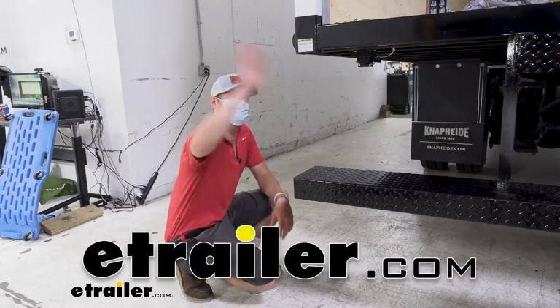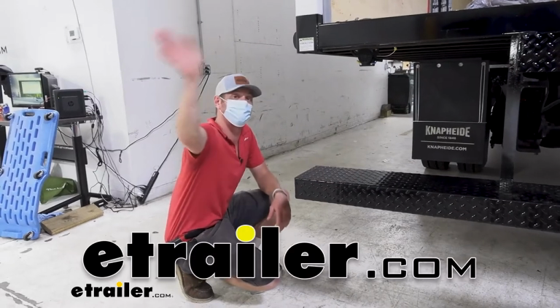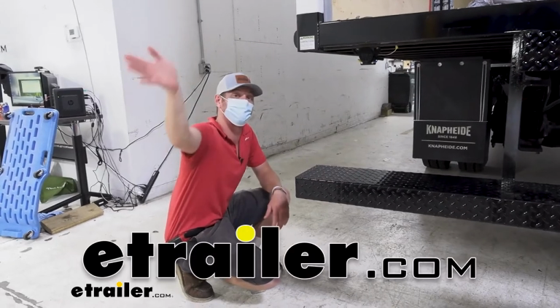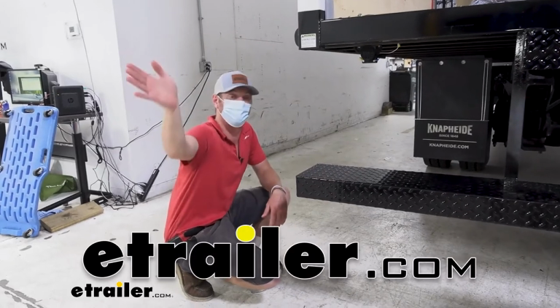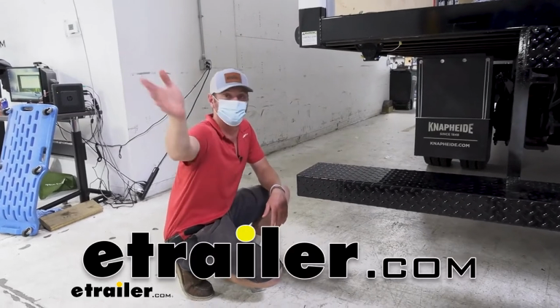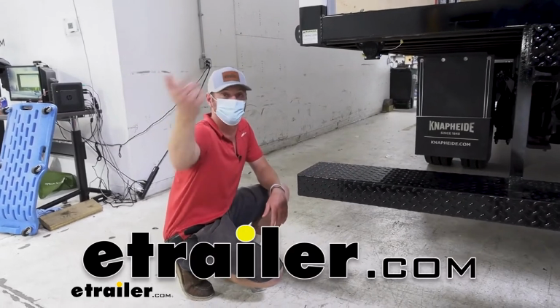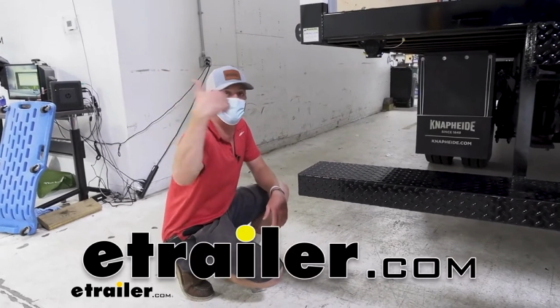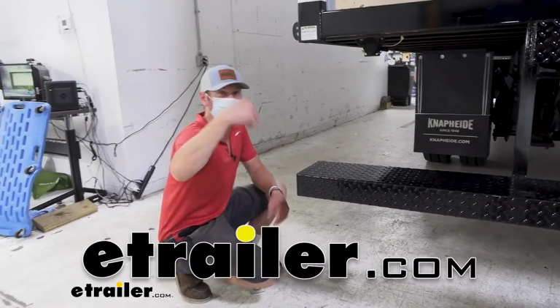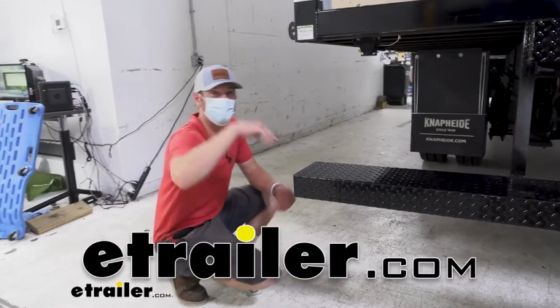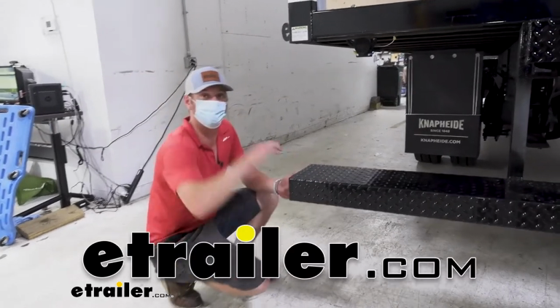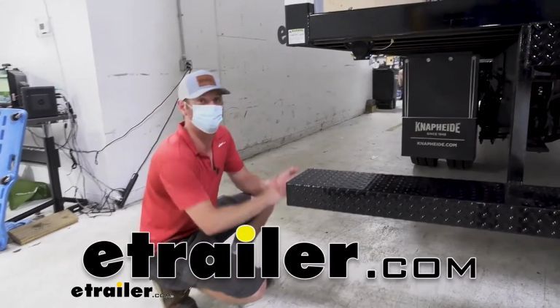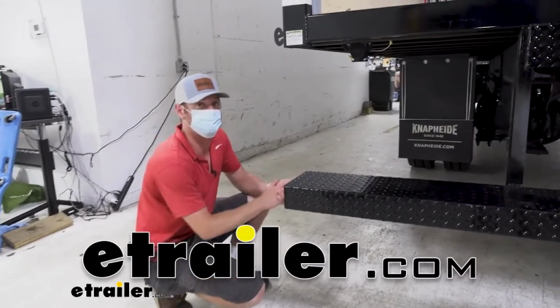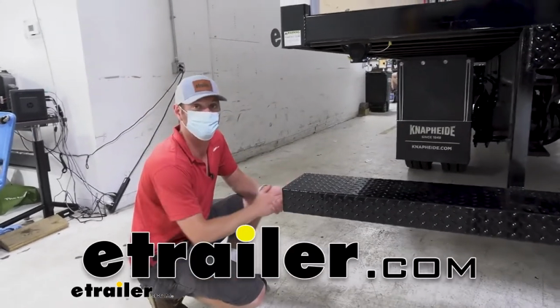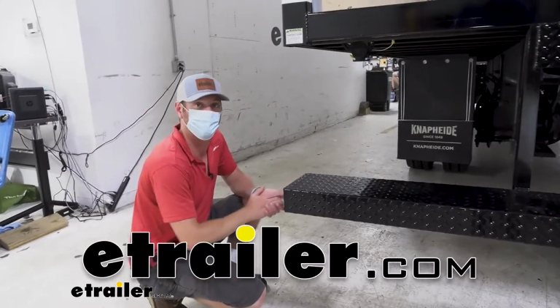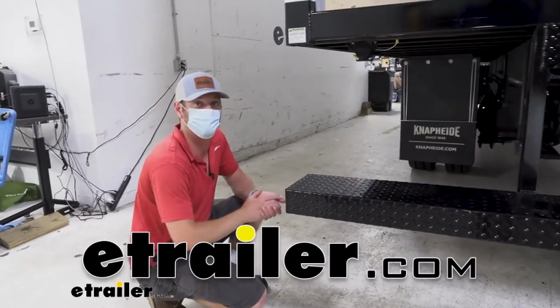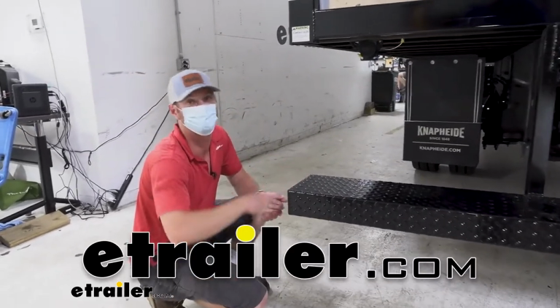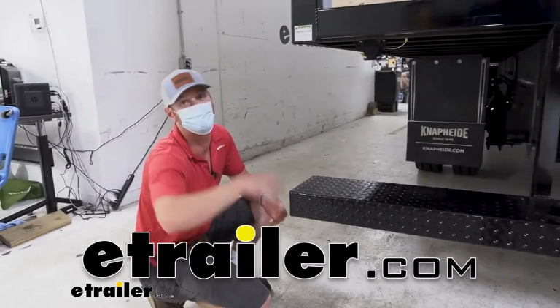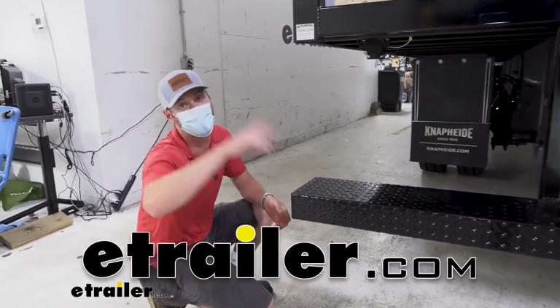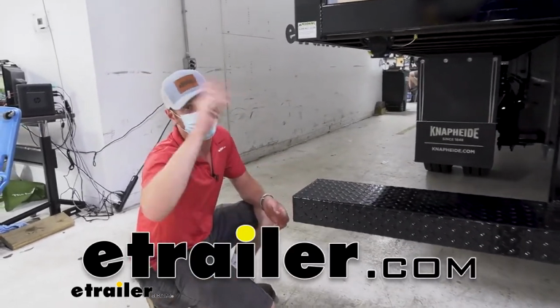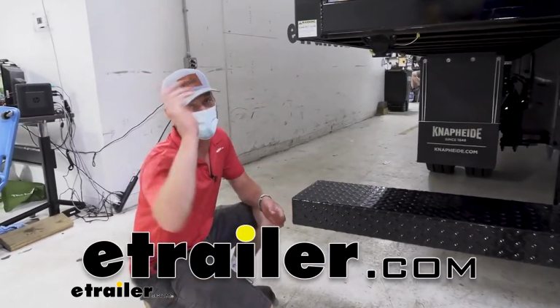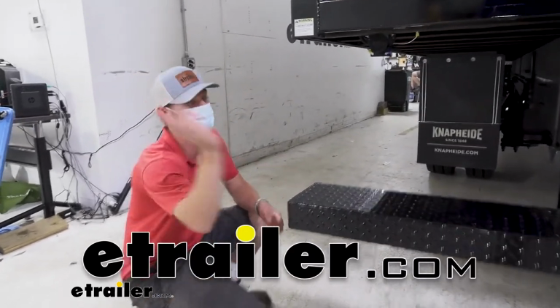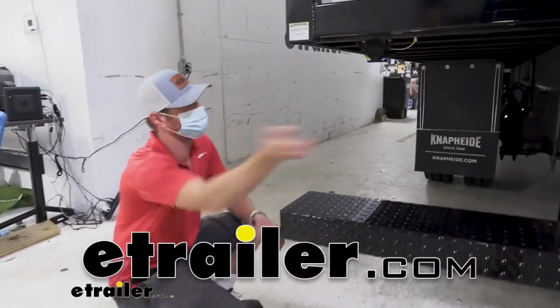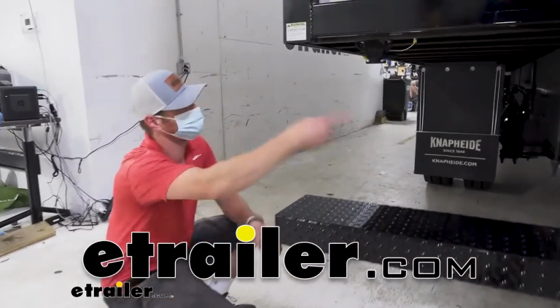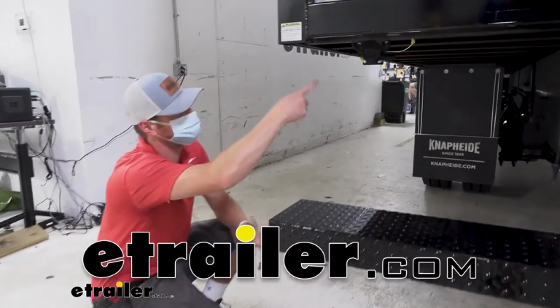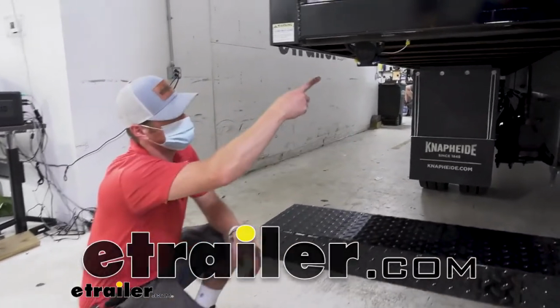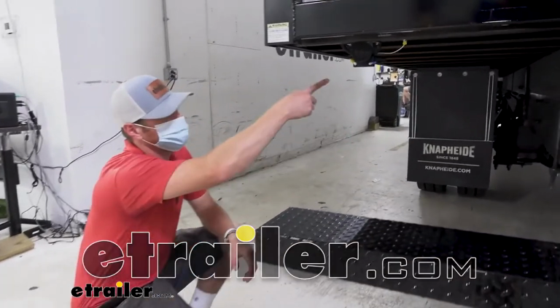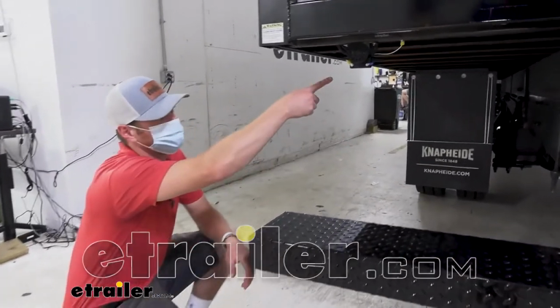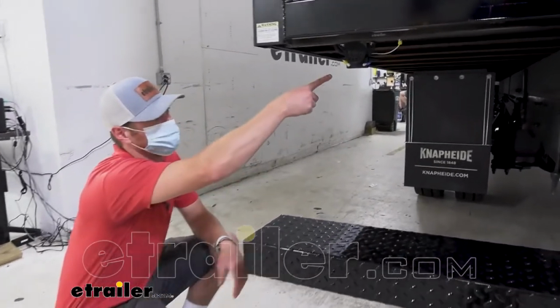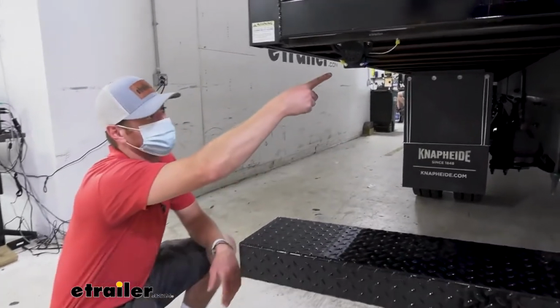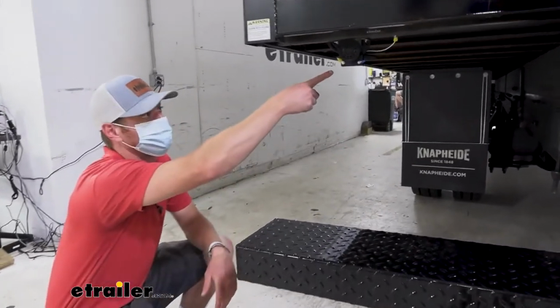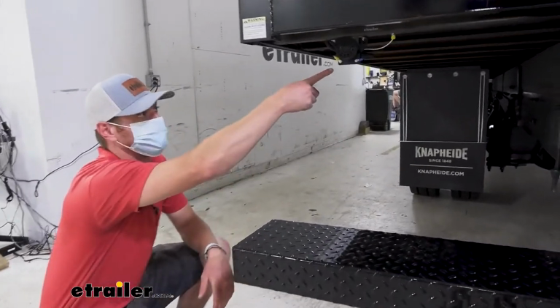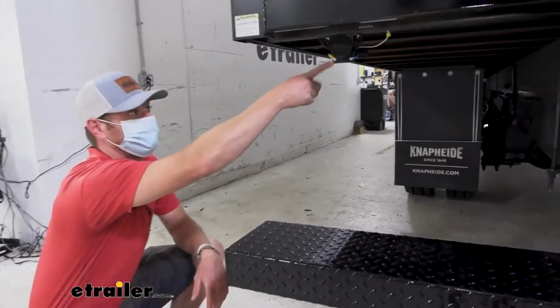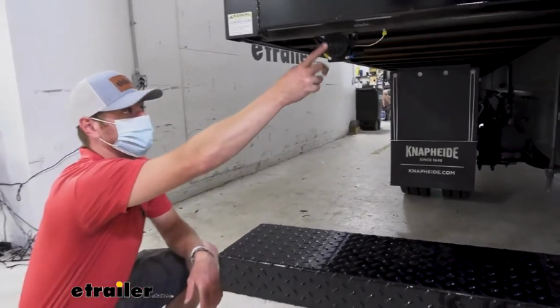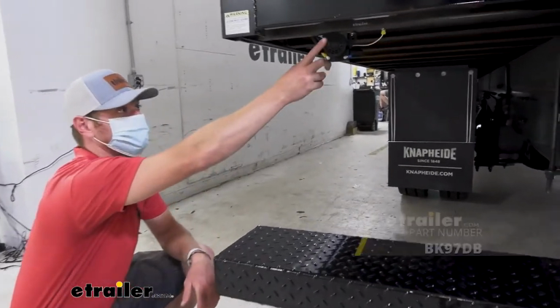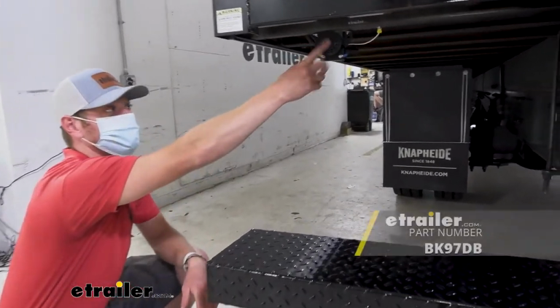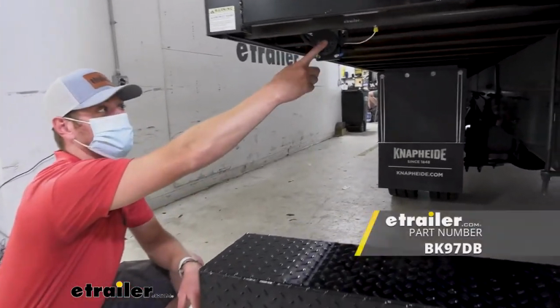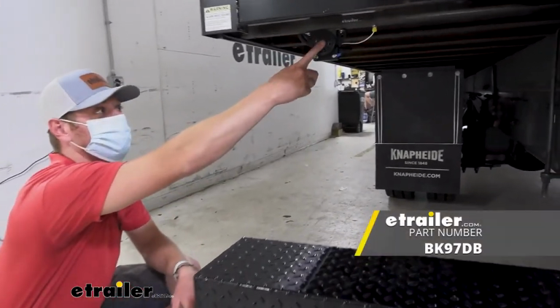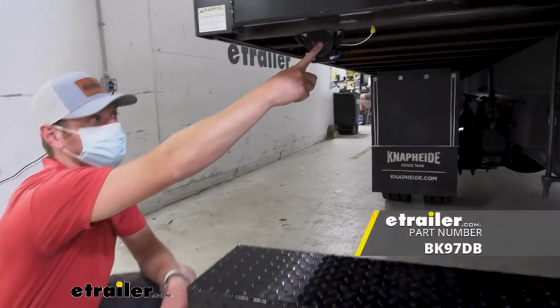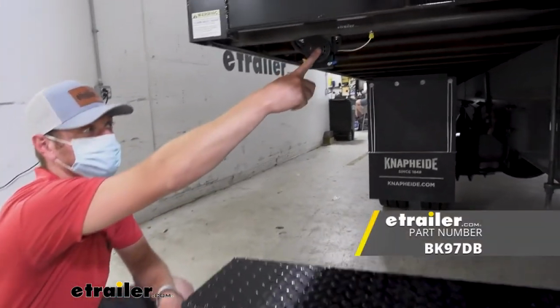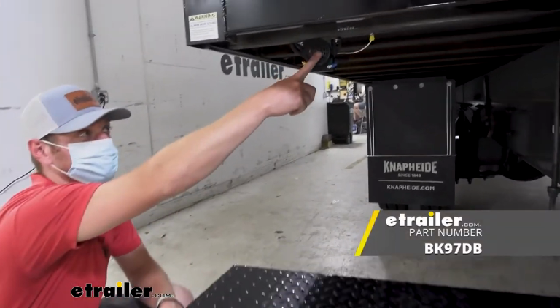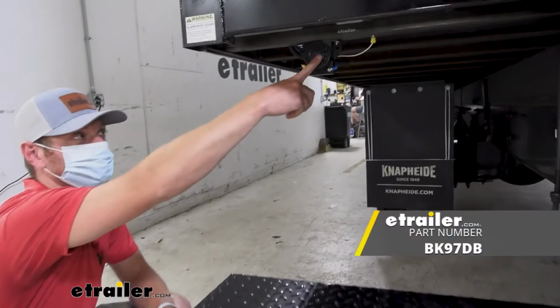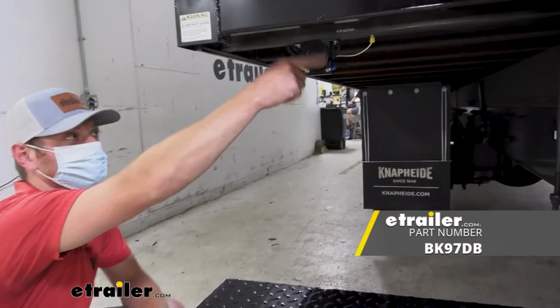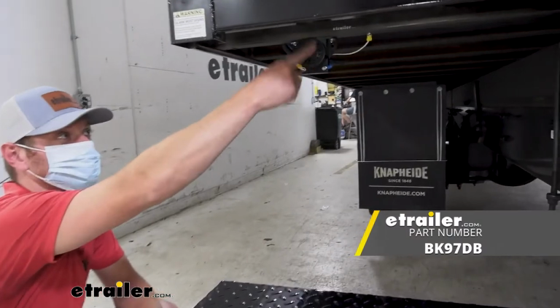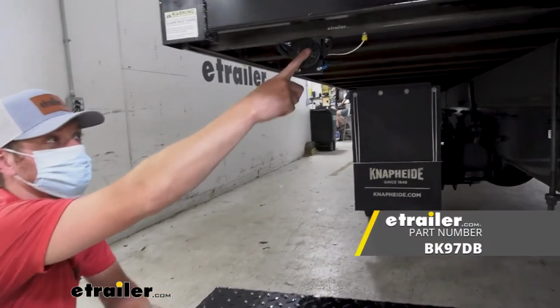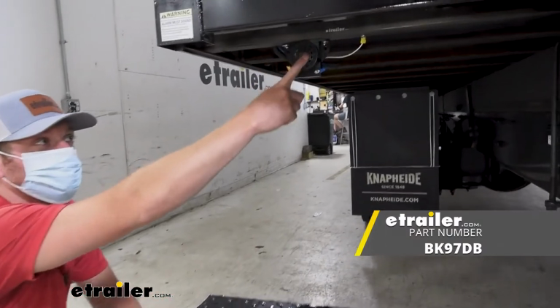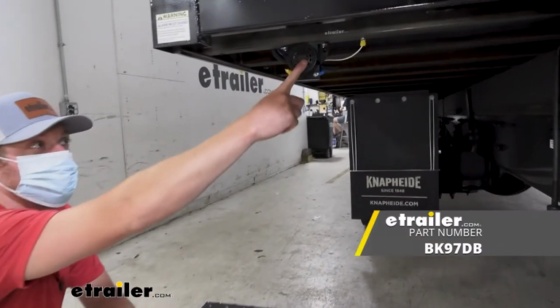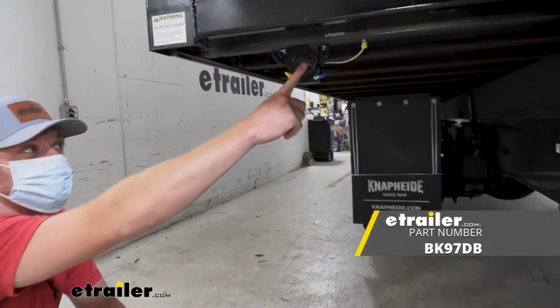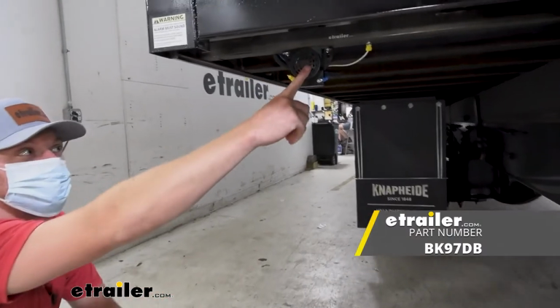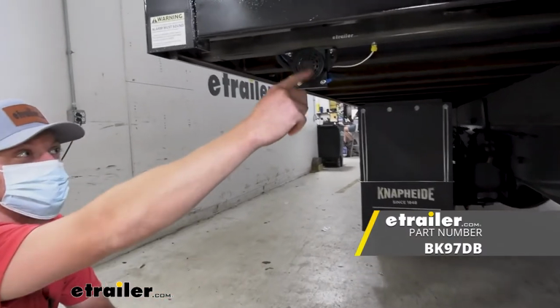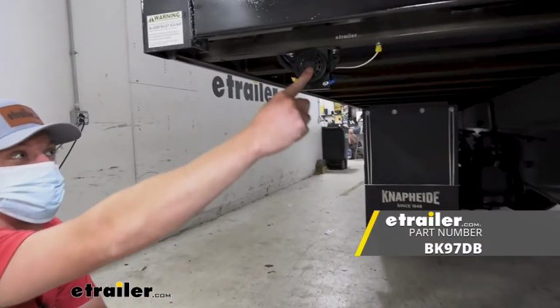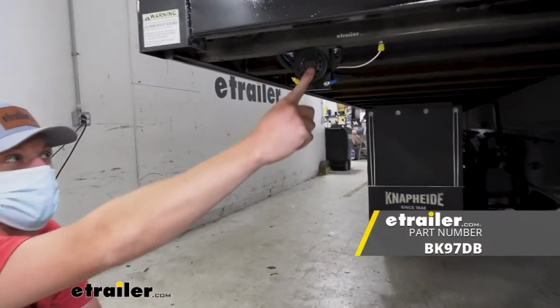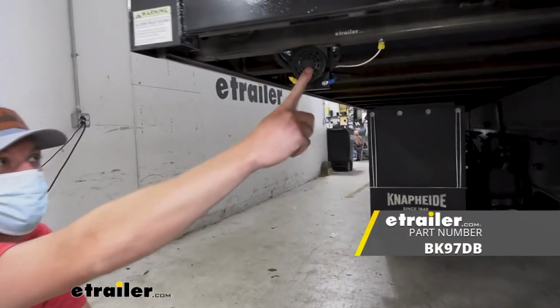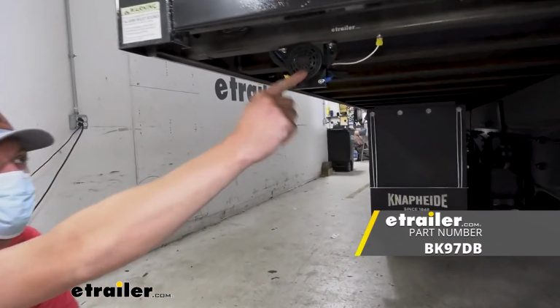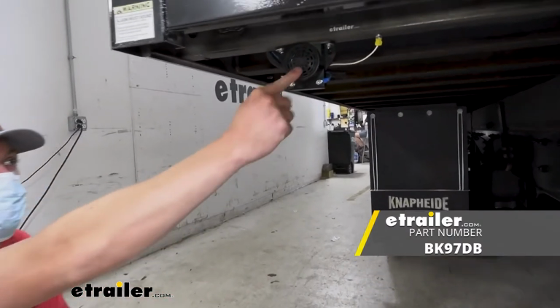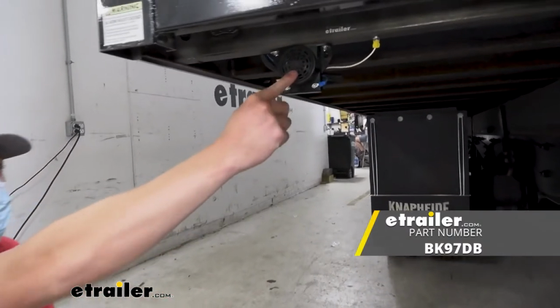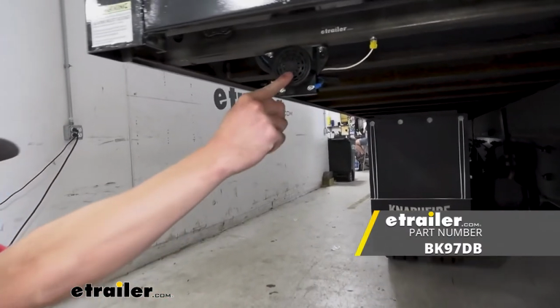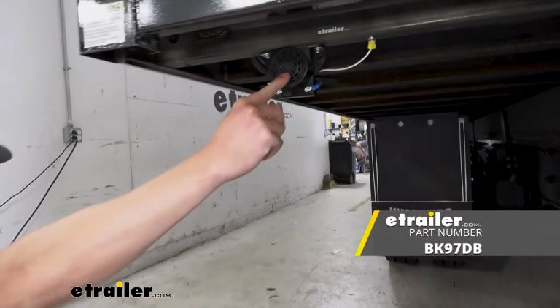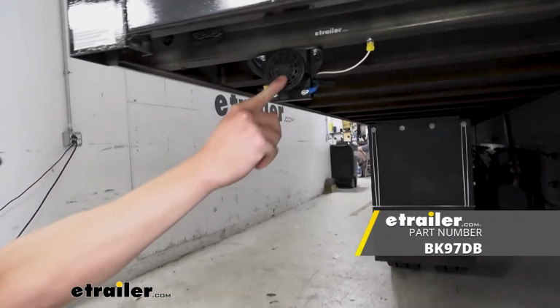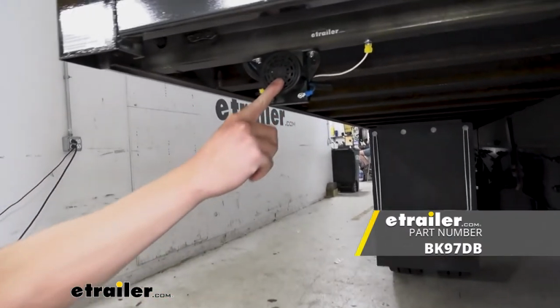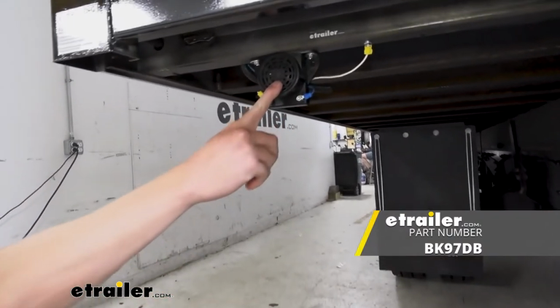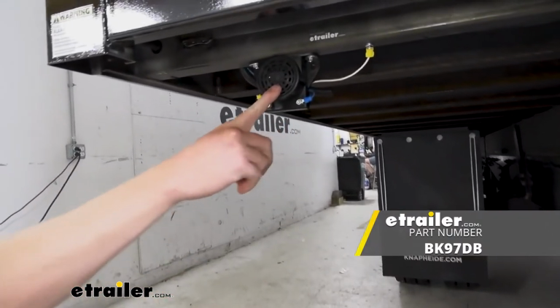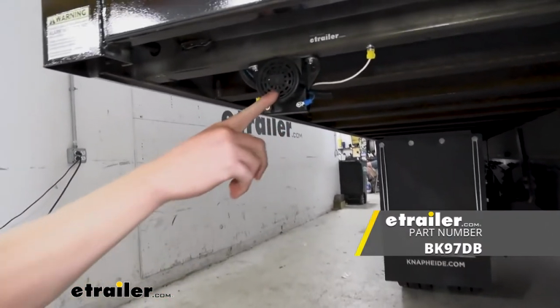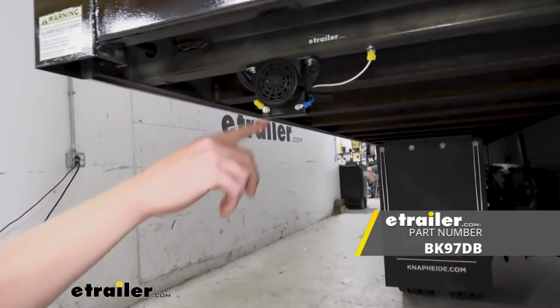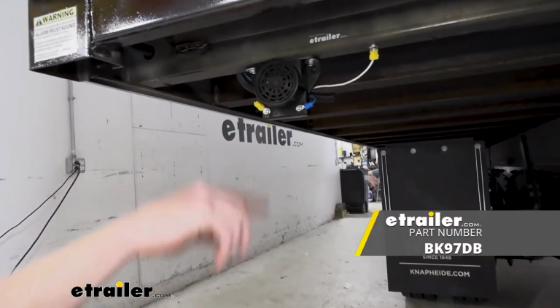What's going on everybody? Adam here with eTrailer. Today we're going to be taking a look at the Custer surface mounted backup alarm.